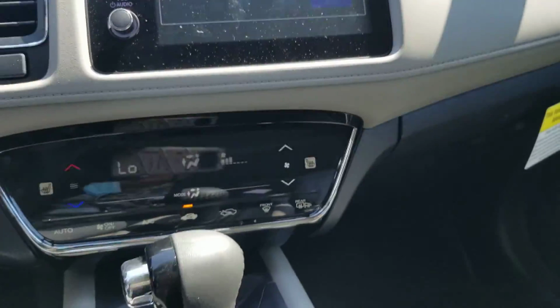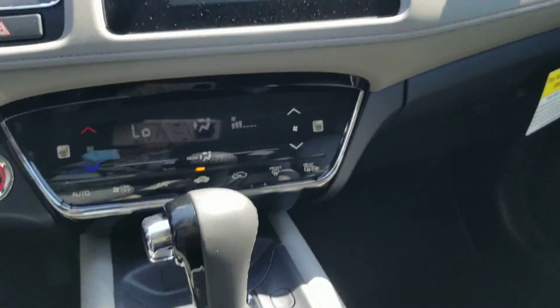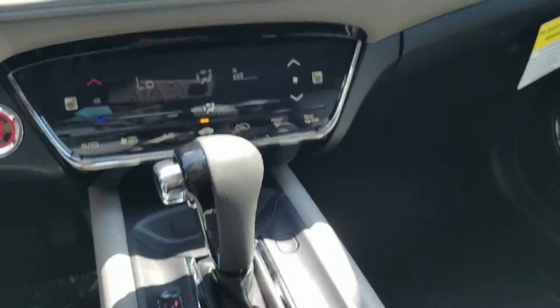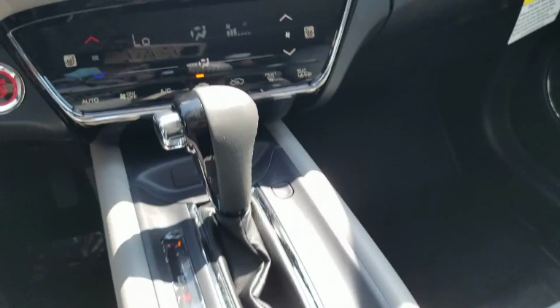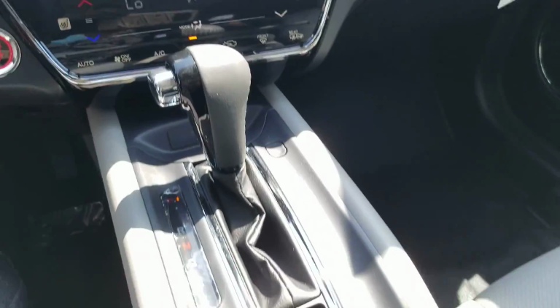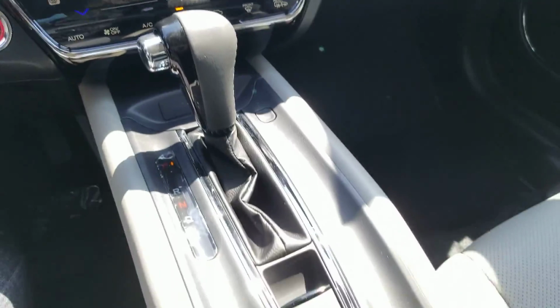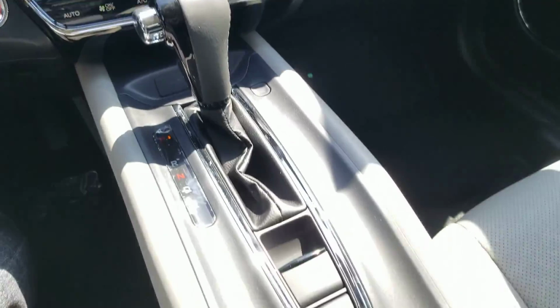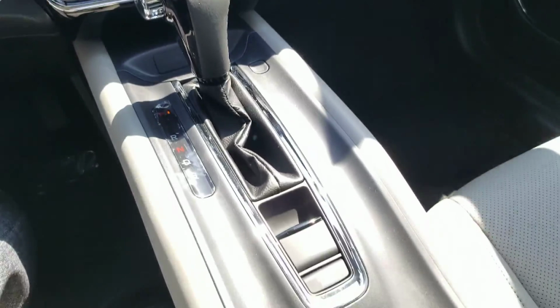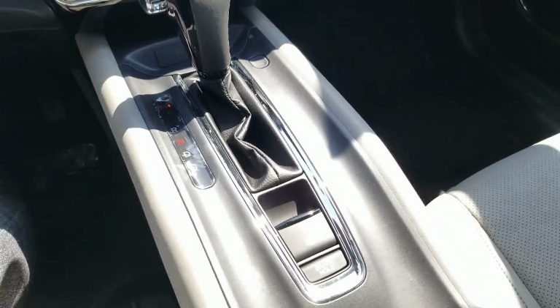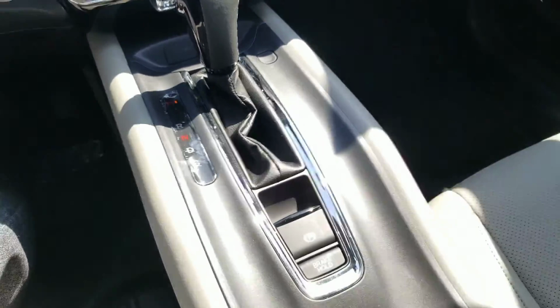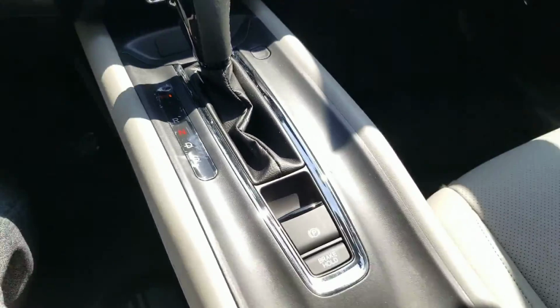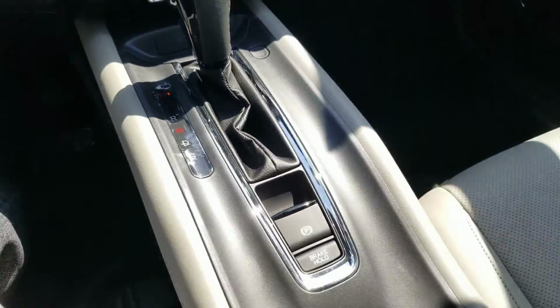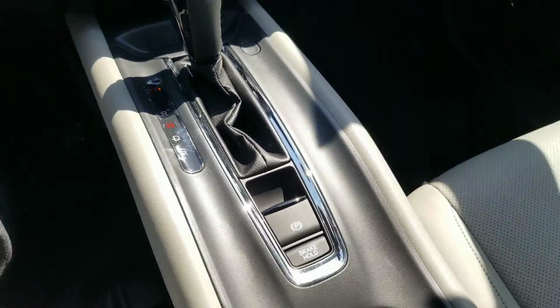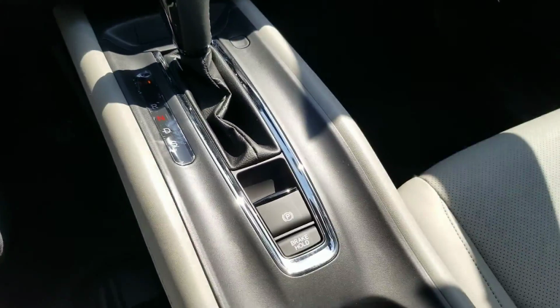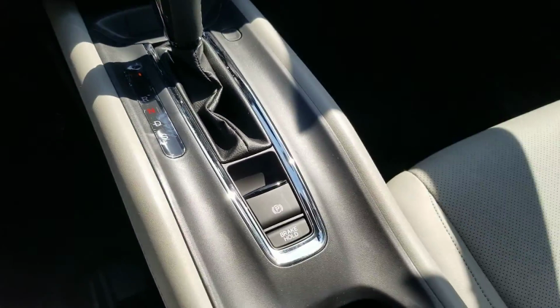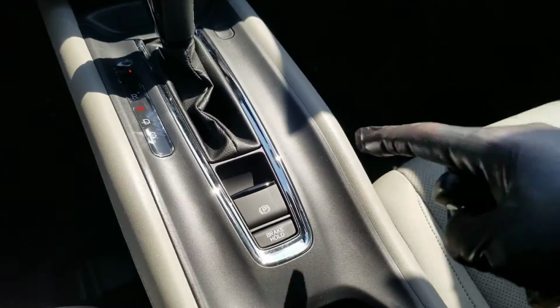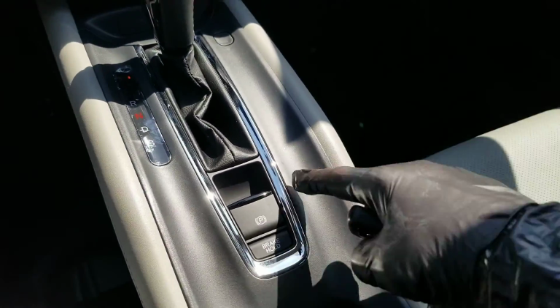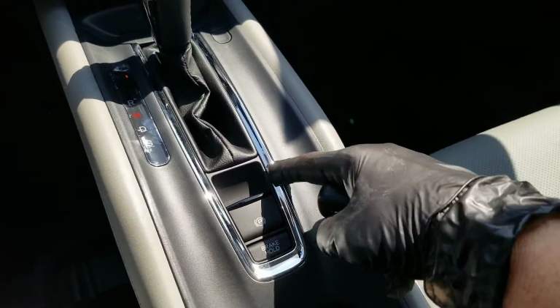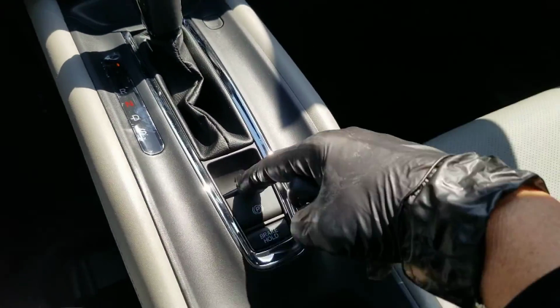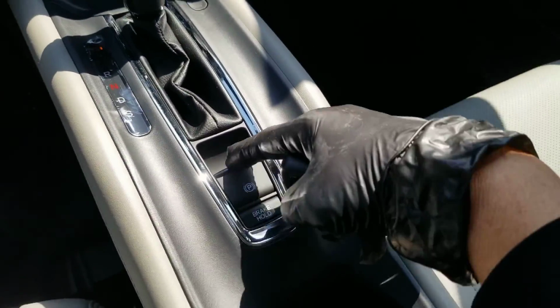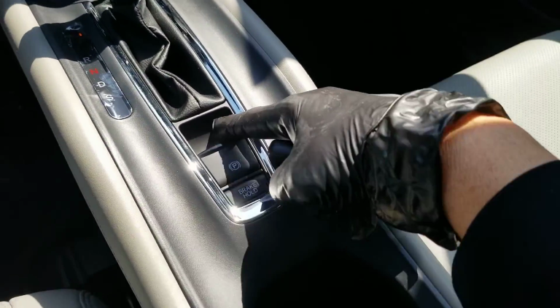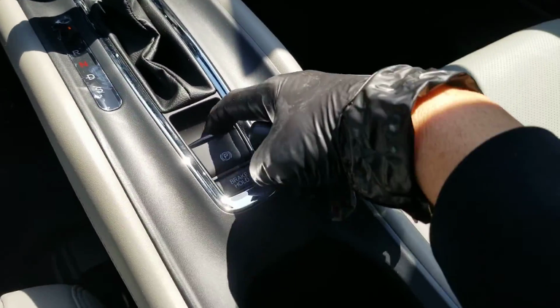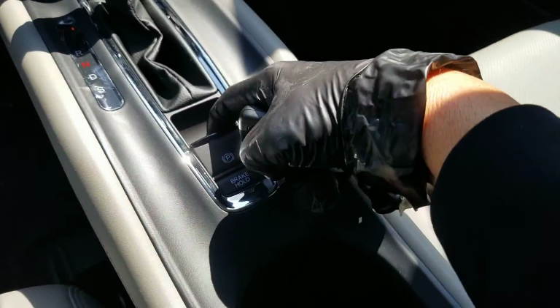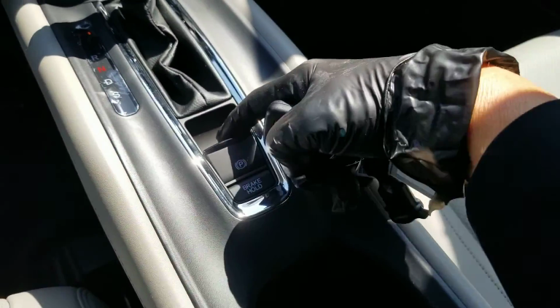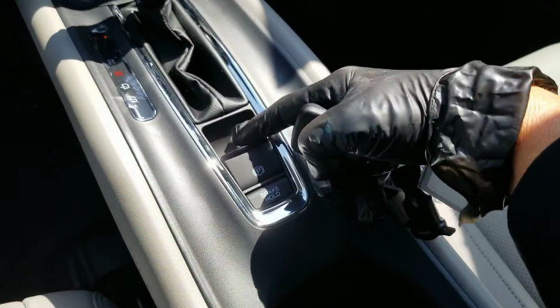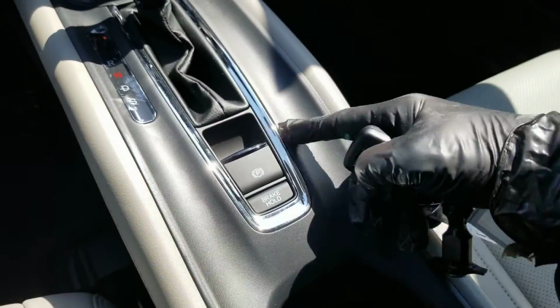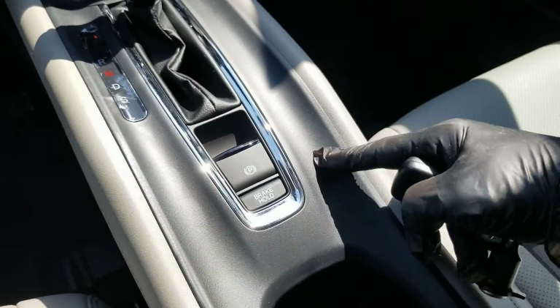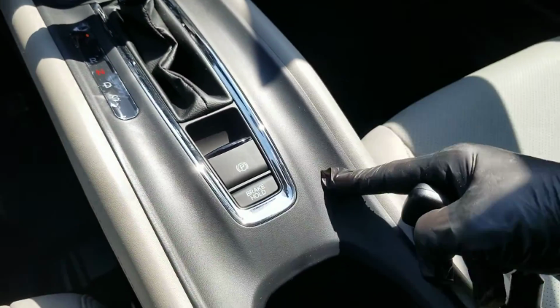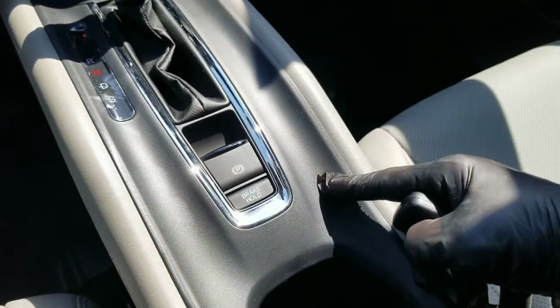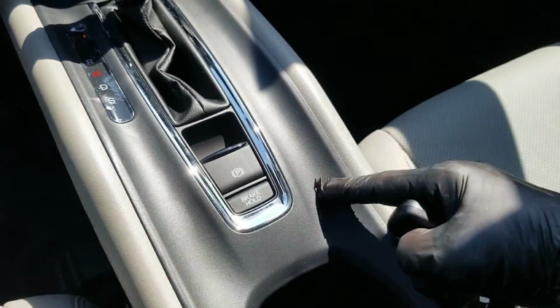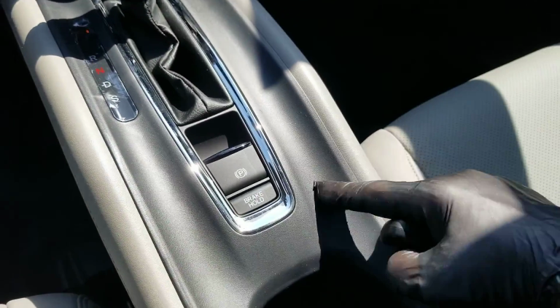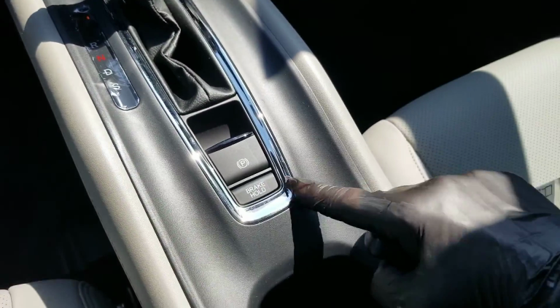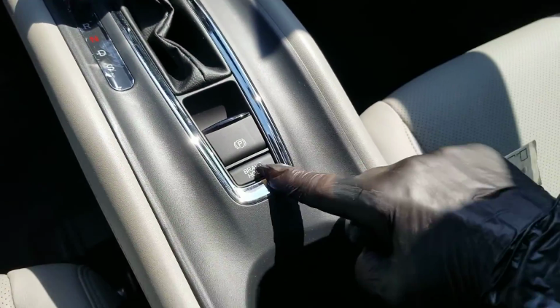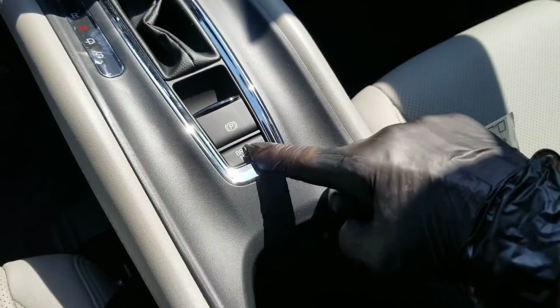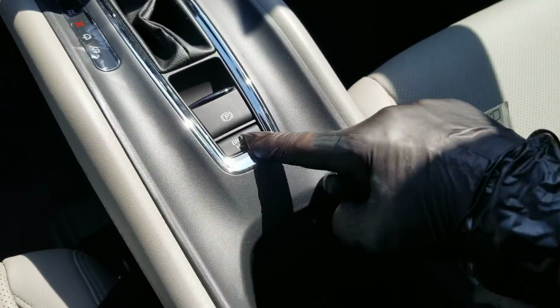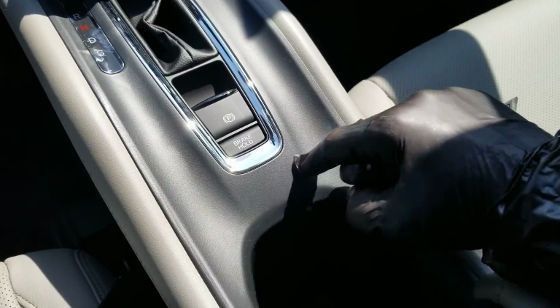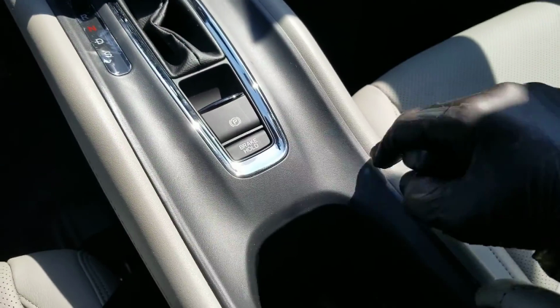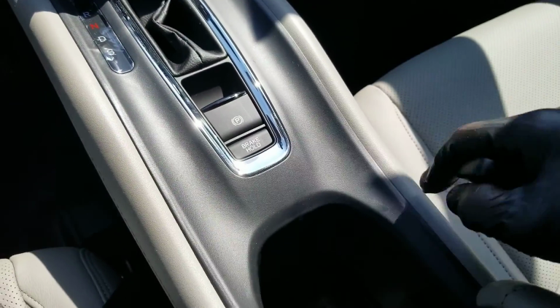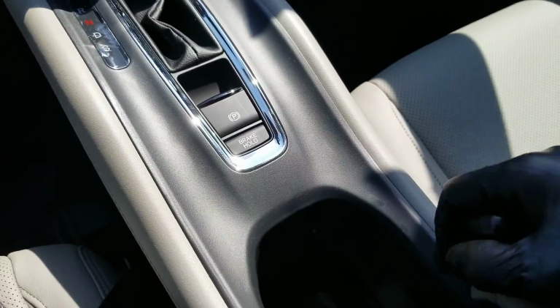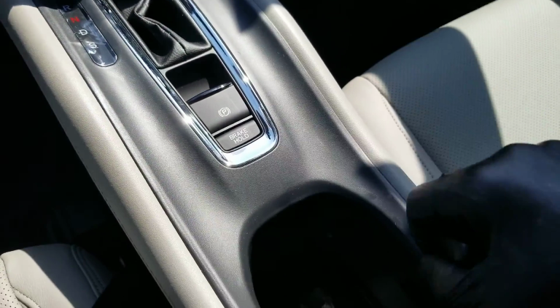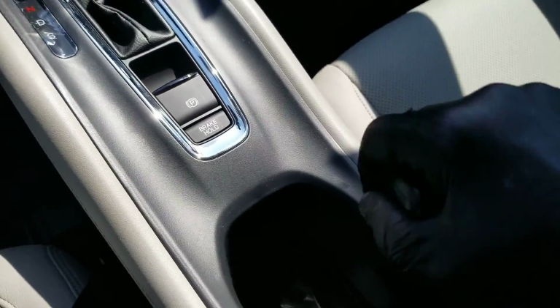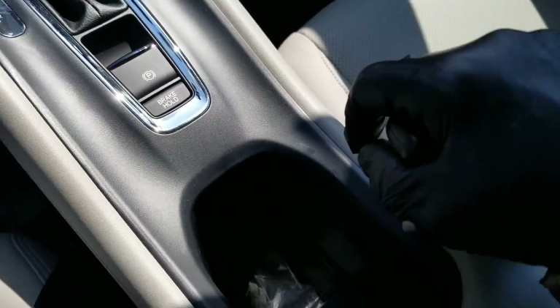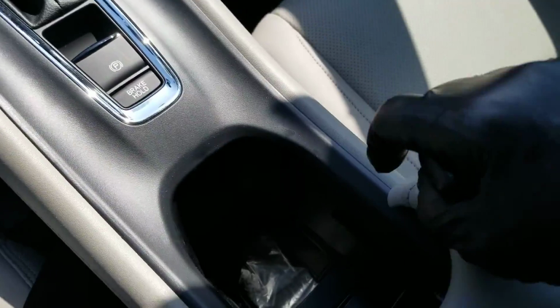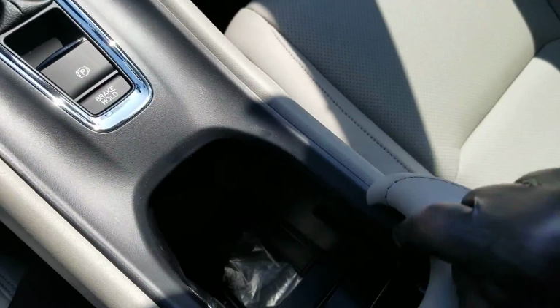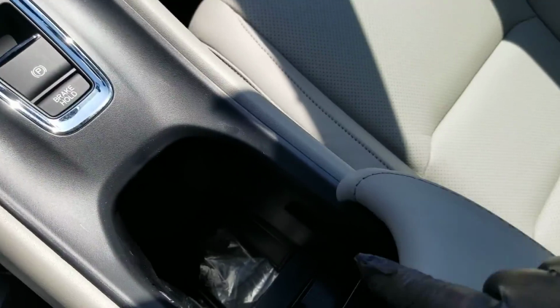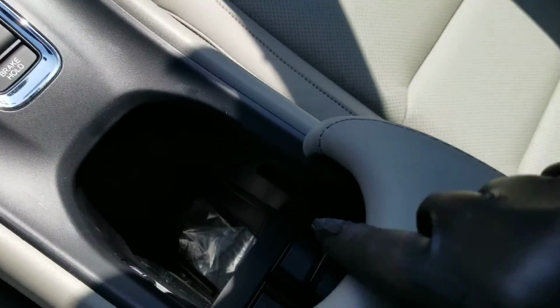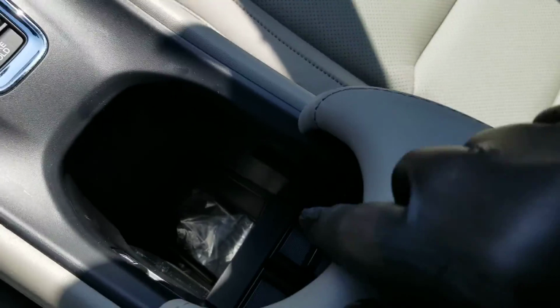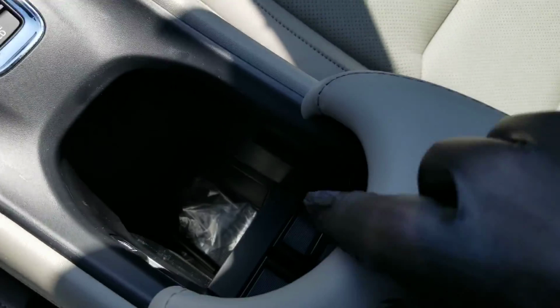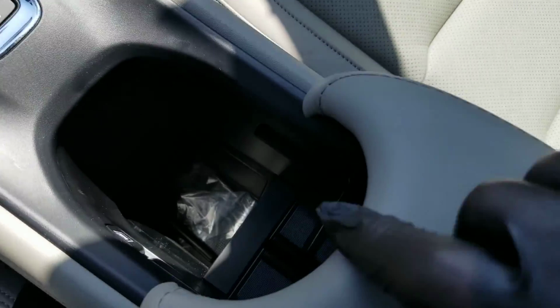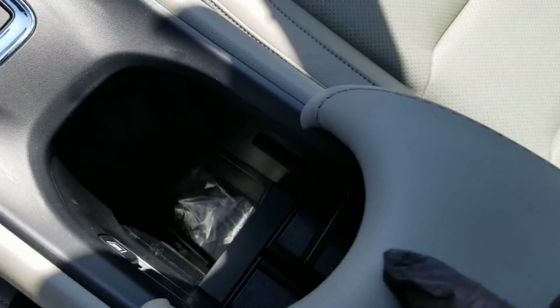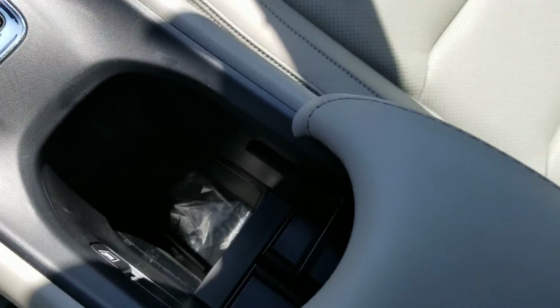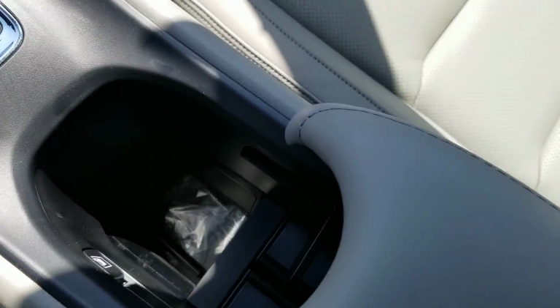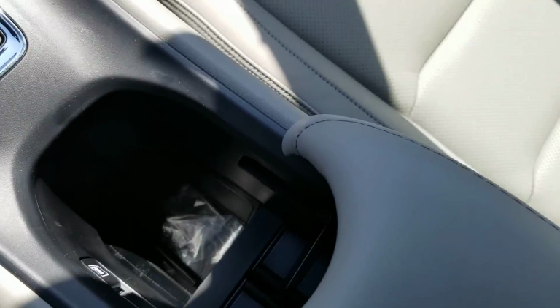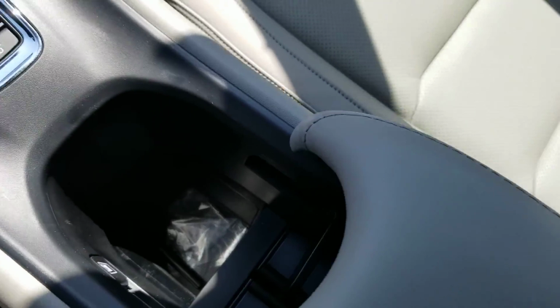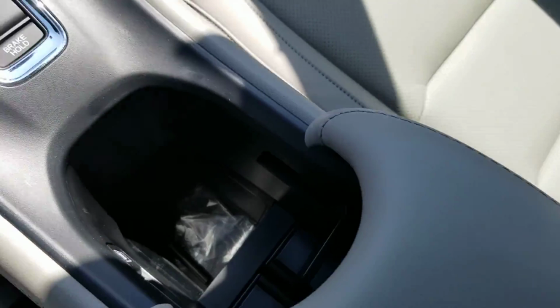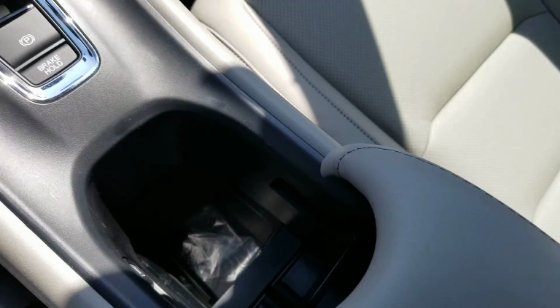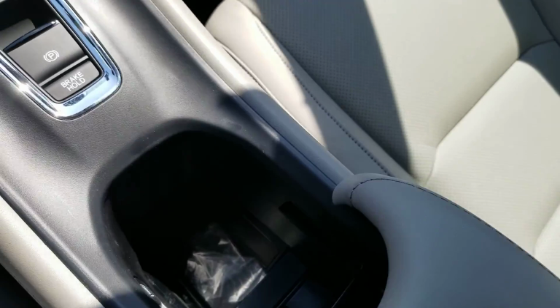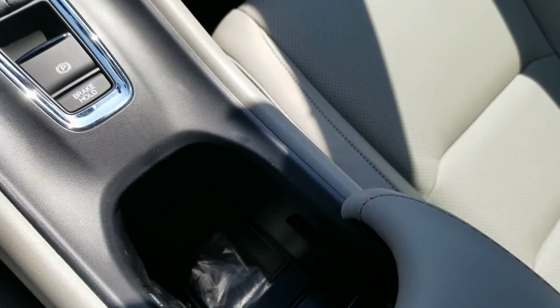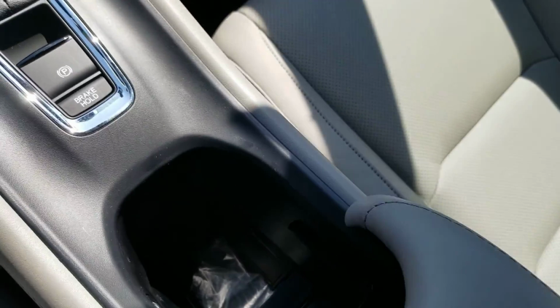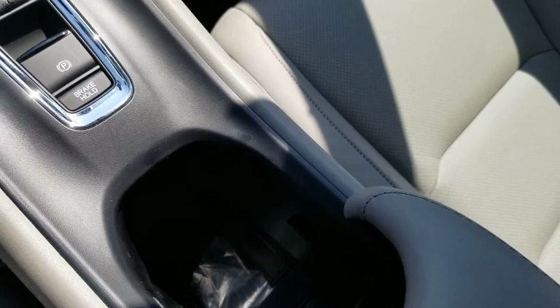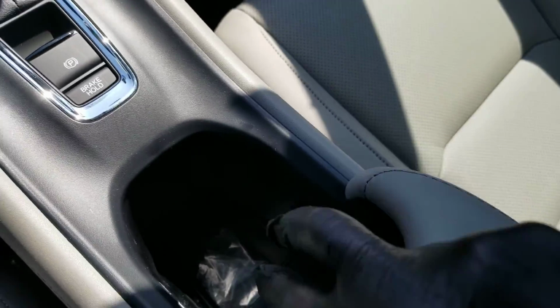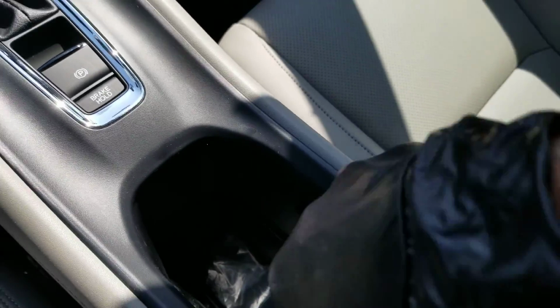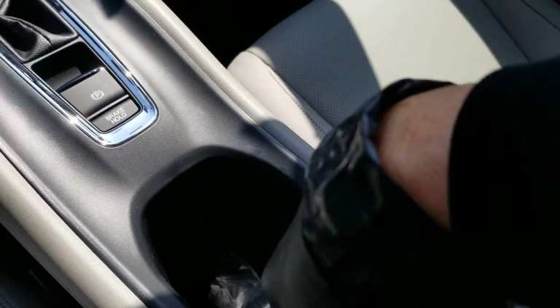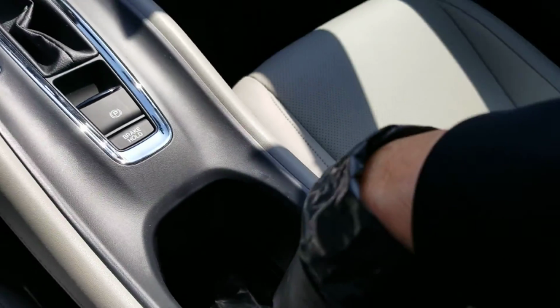You're going to have your electronic parking brake and brake hold.